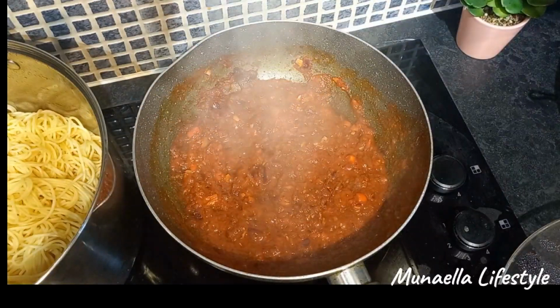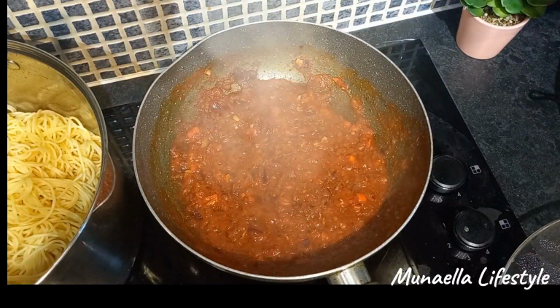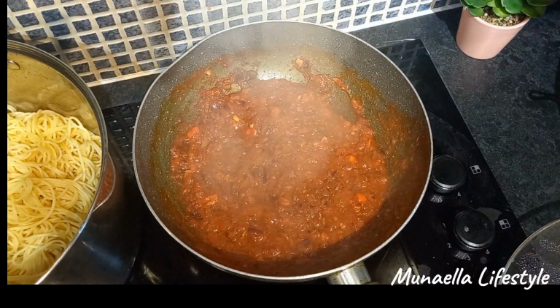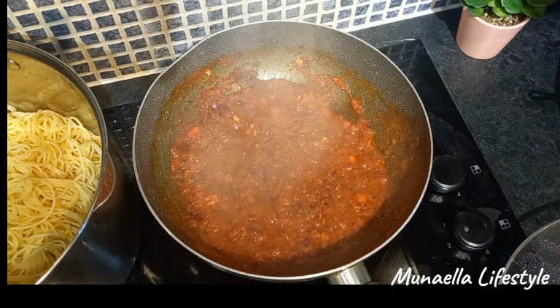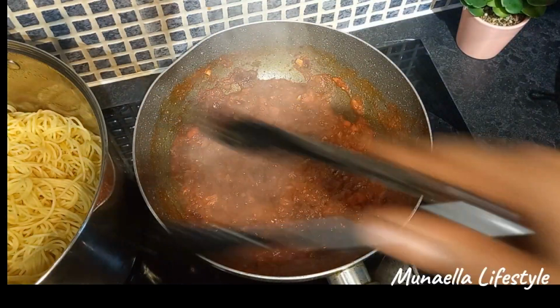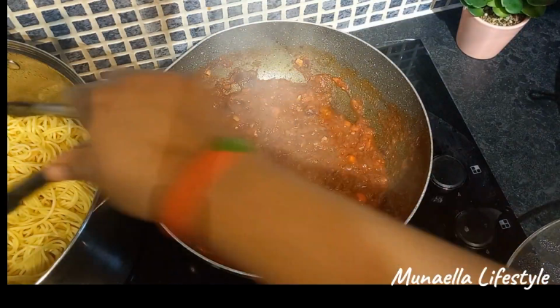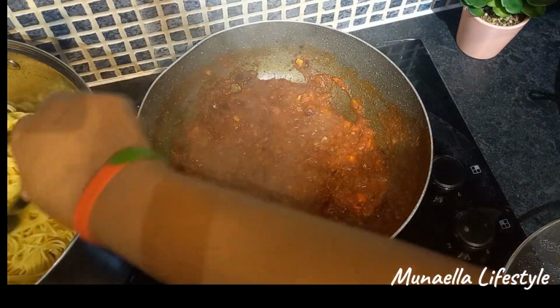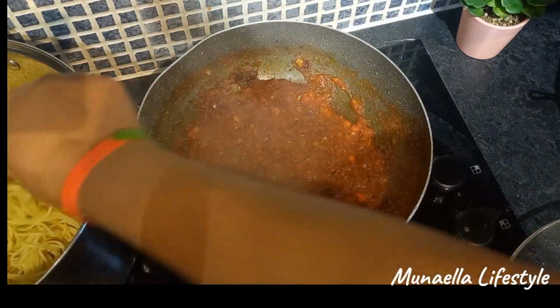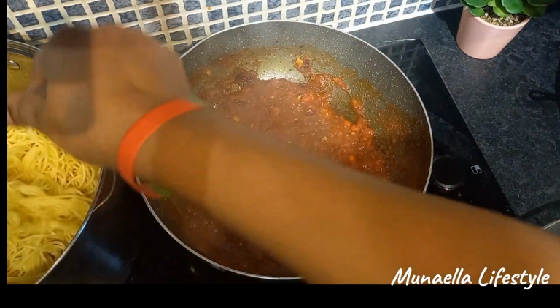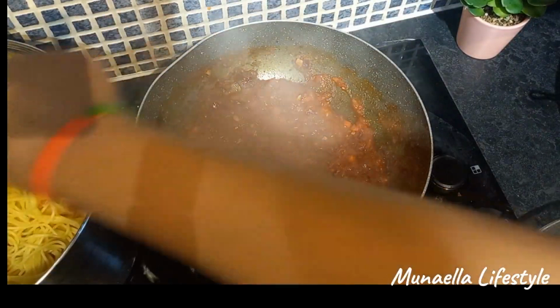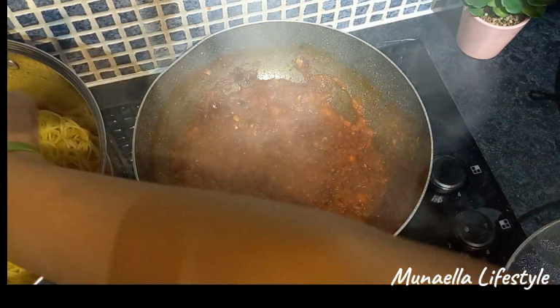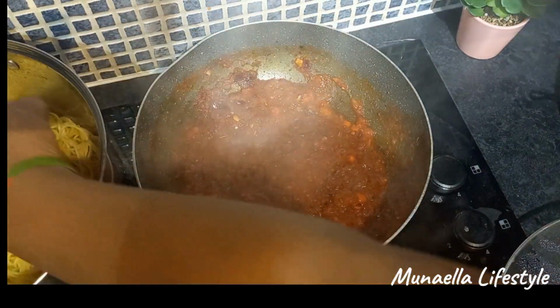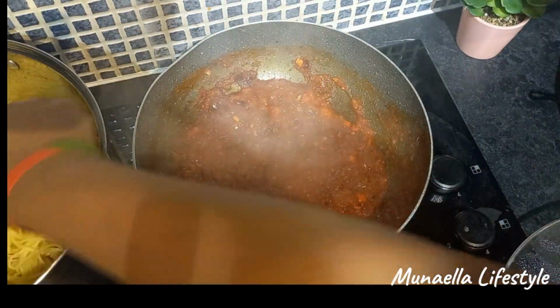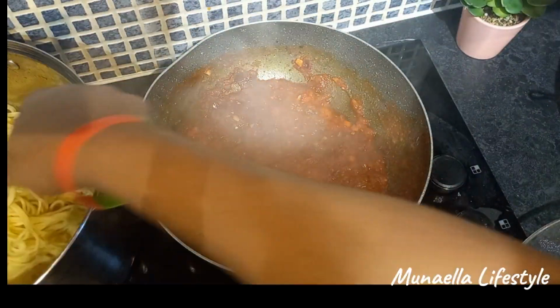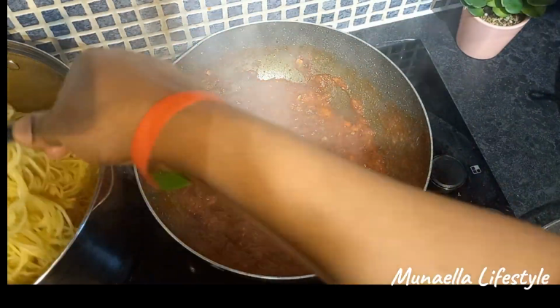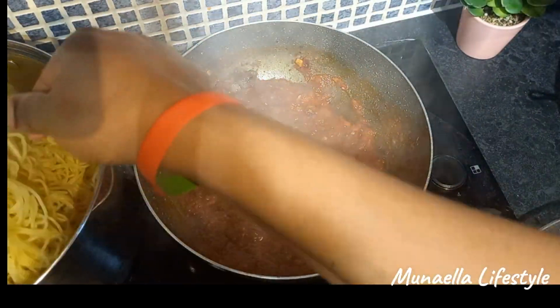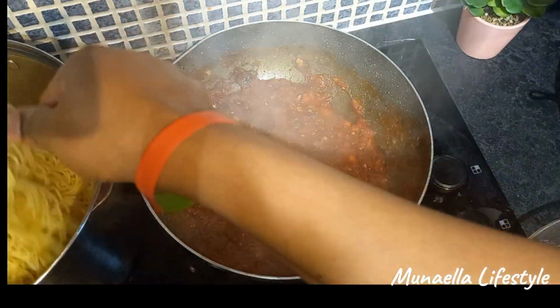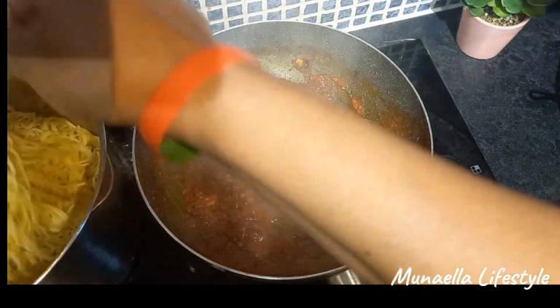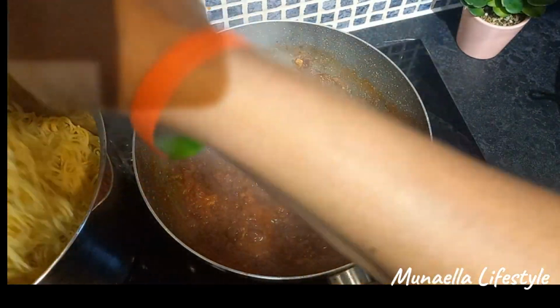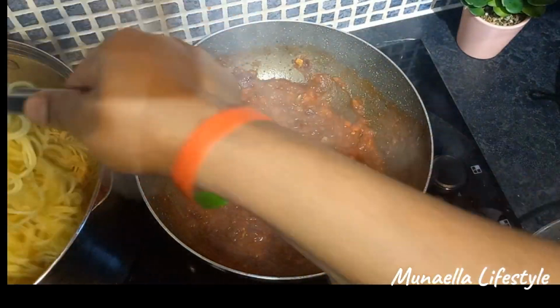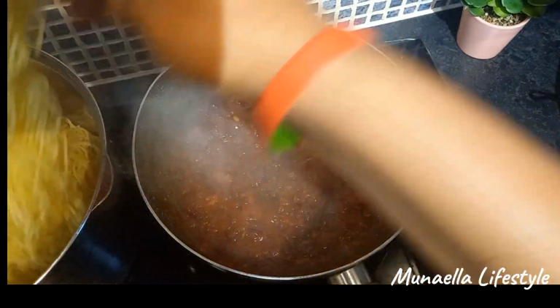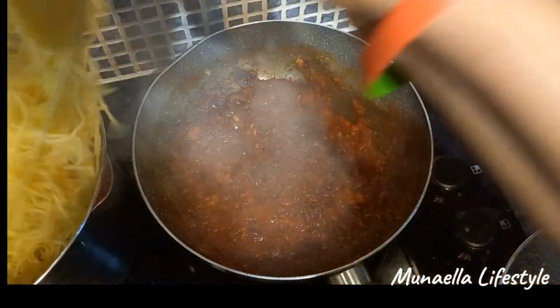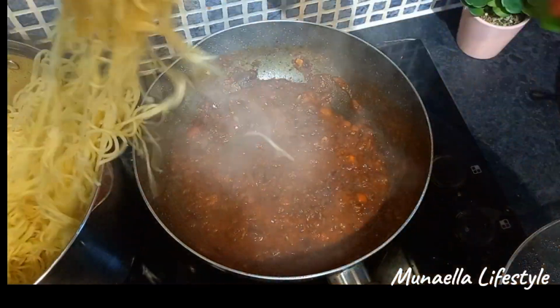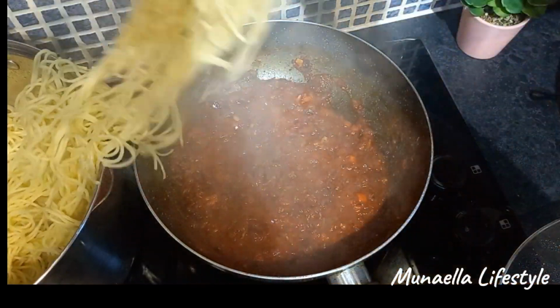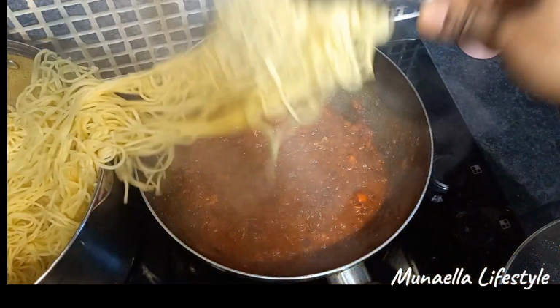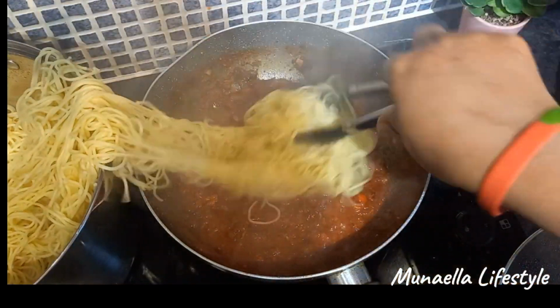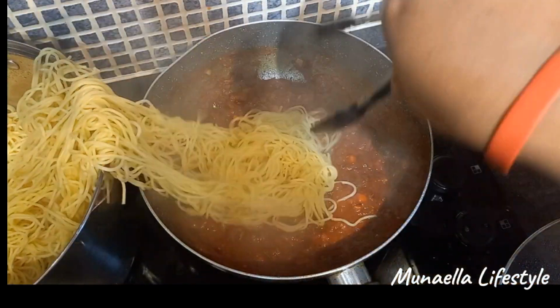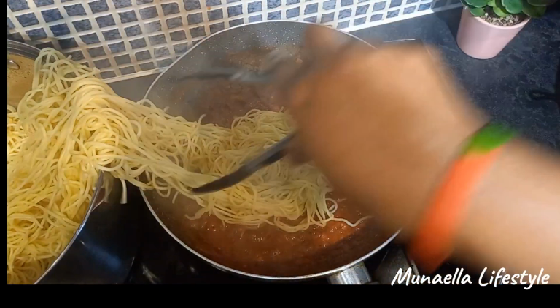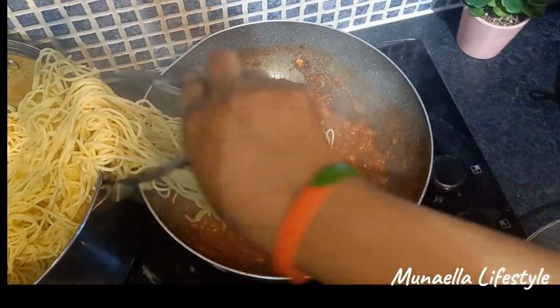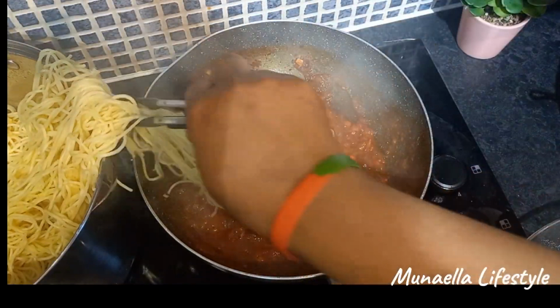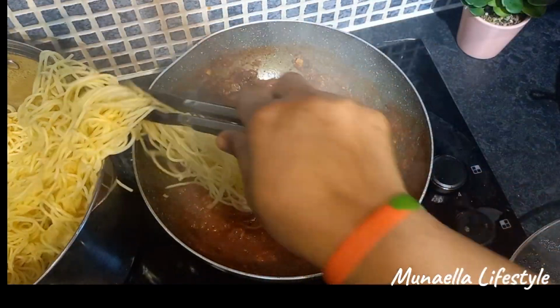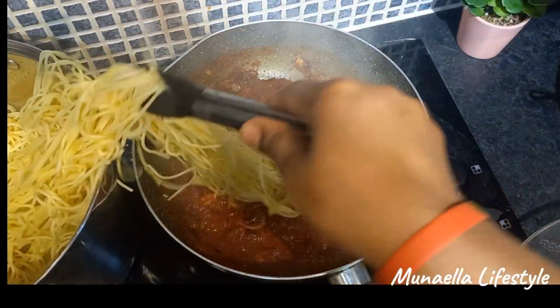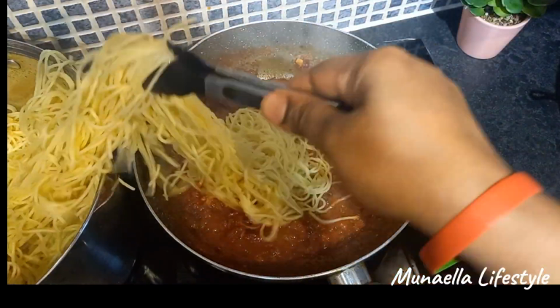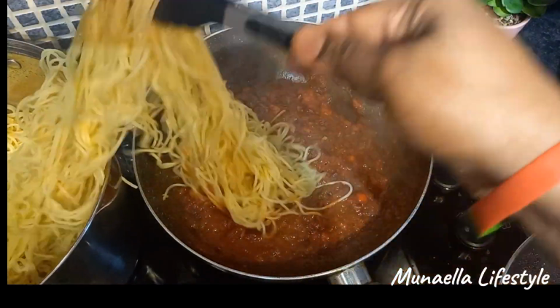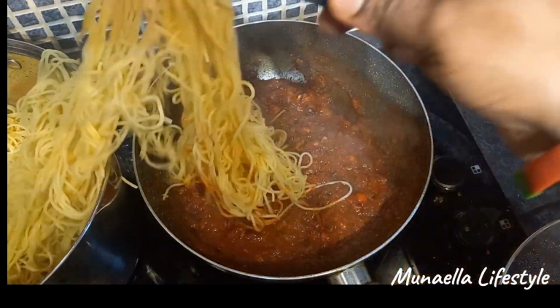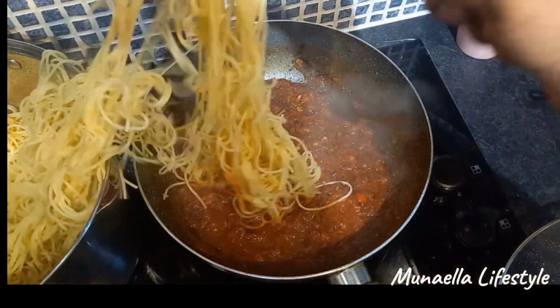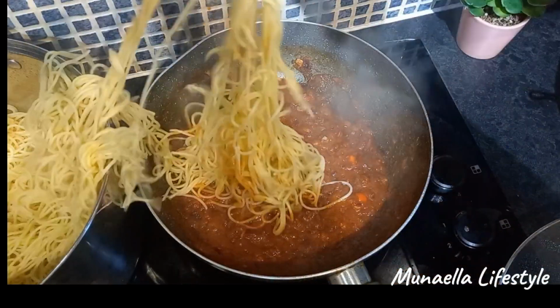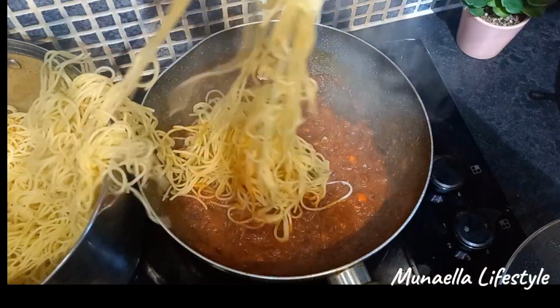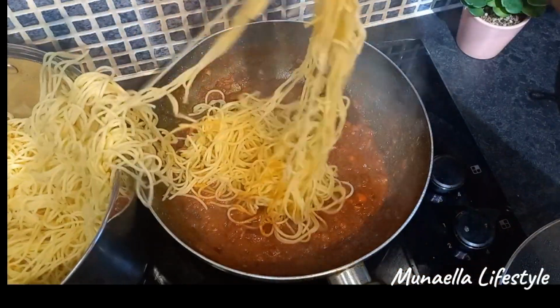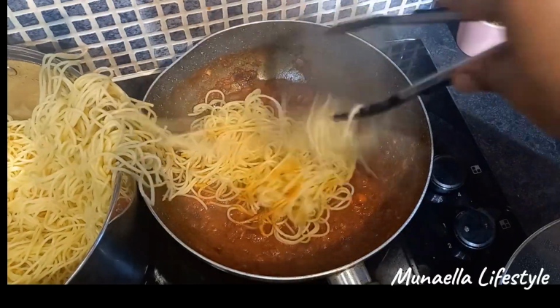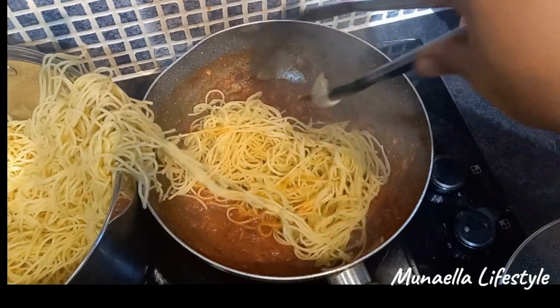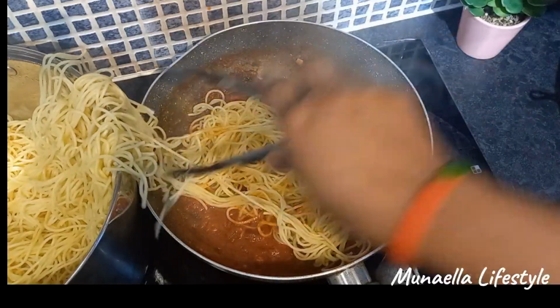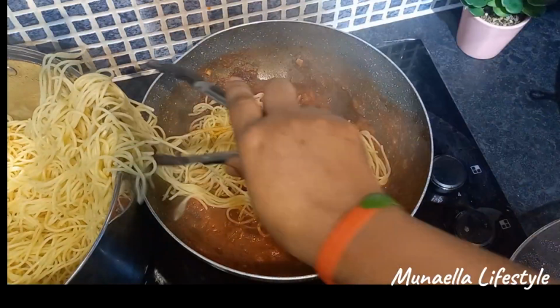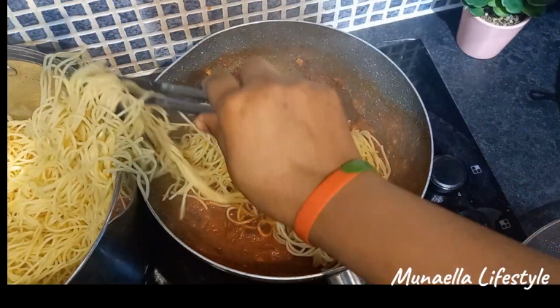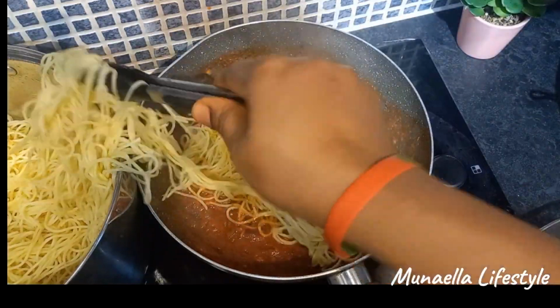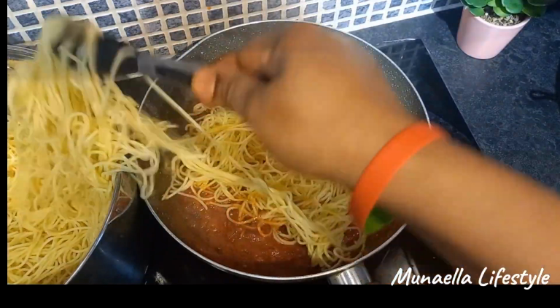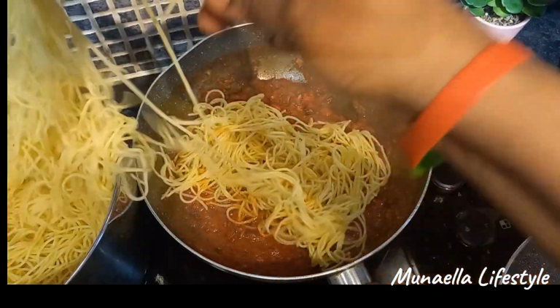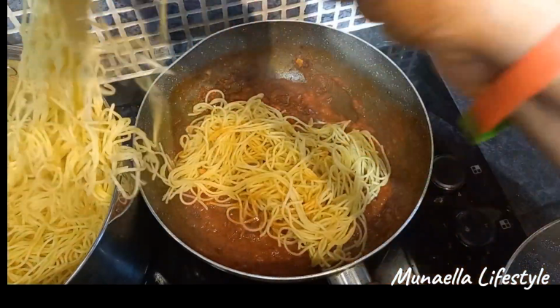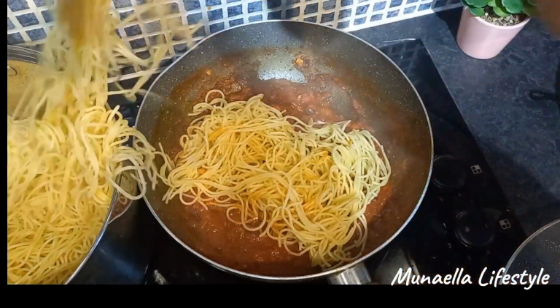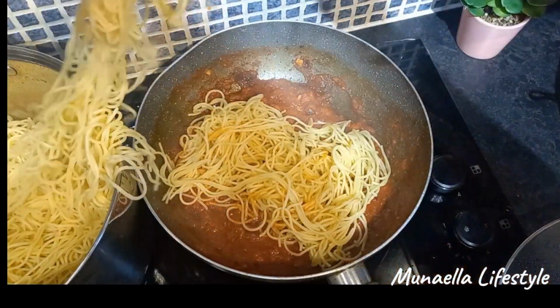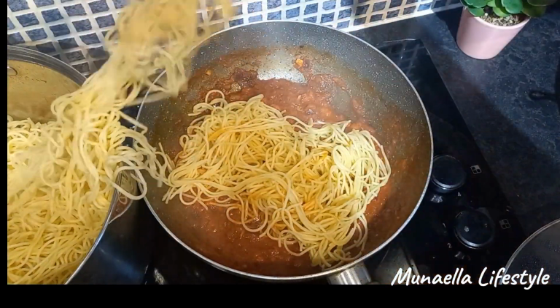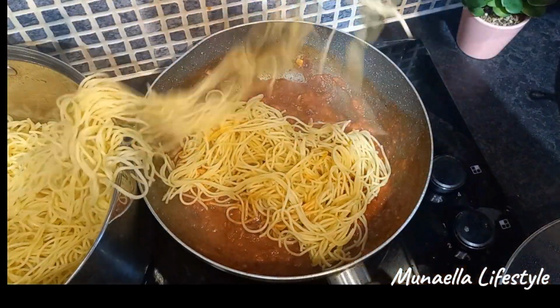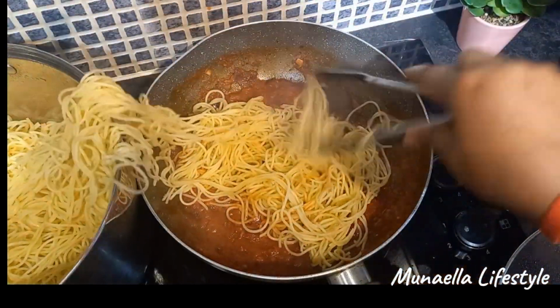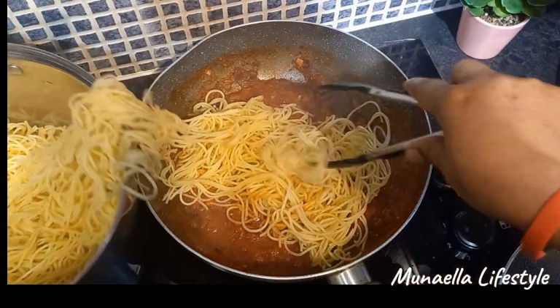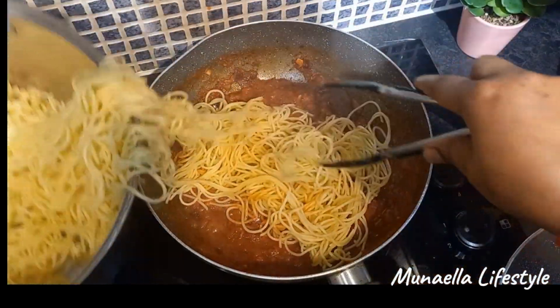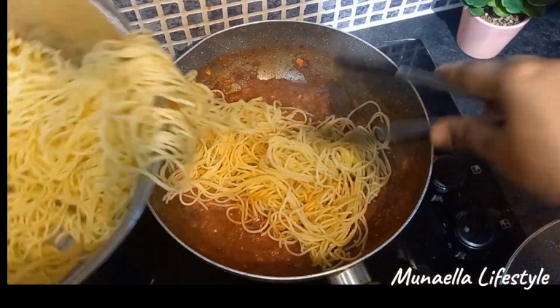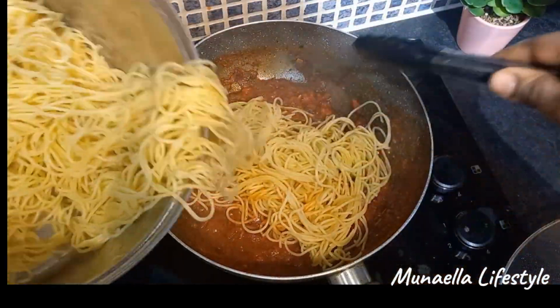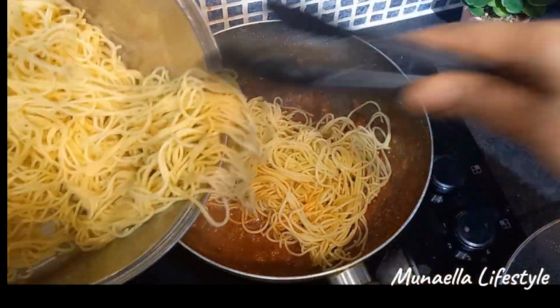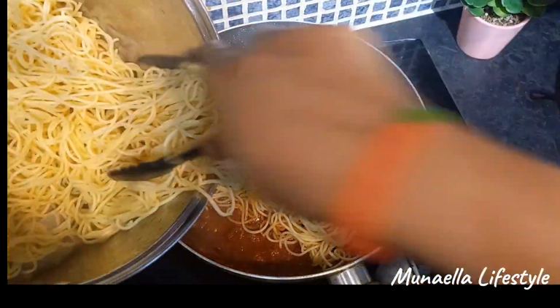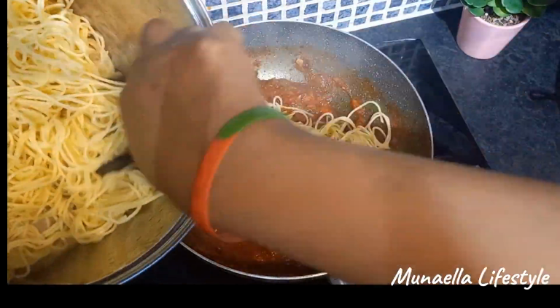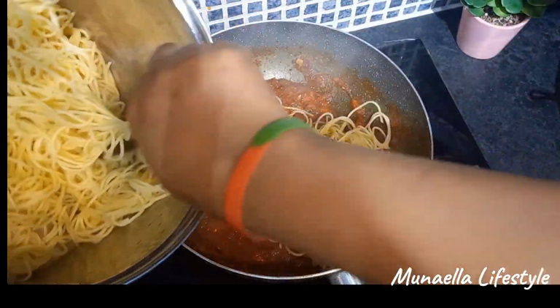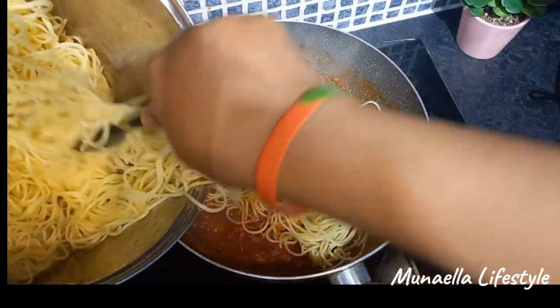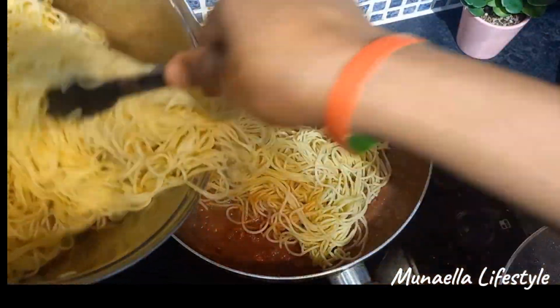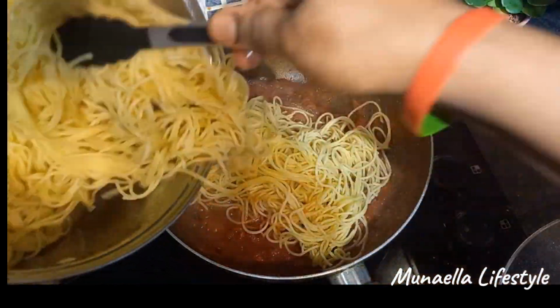Once everything is properly cooked, pour the spaghetti over the tomato sauce and mix properly.